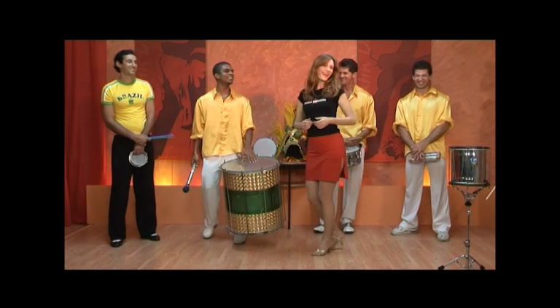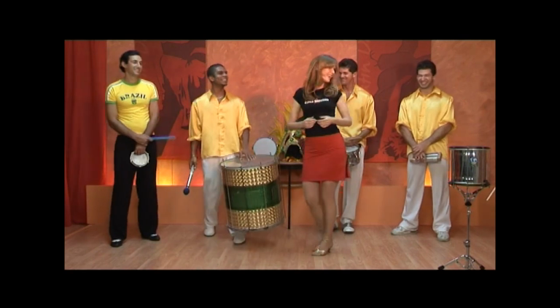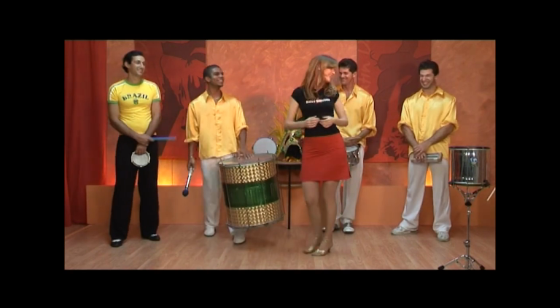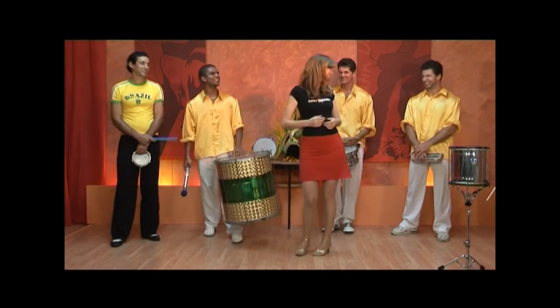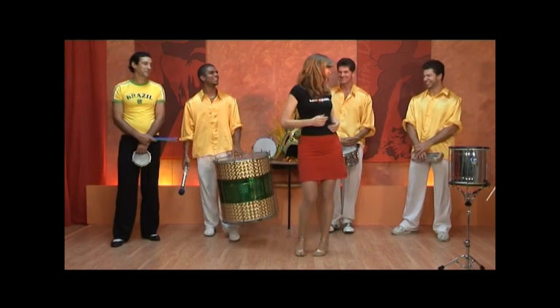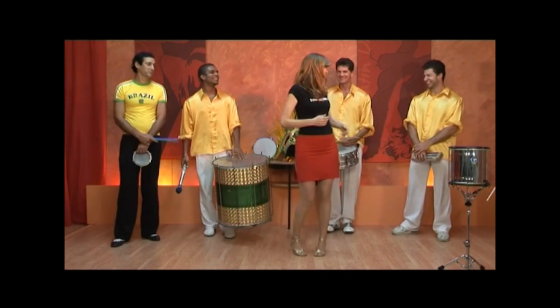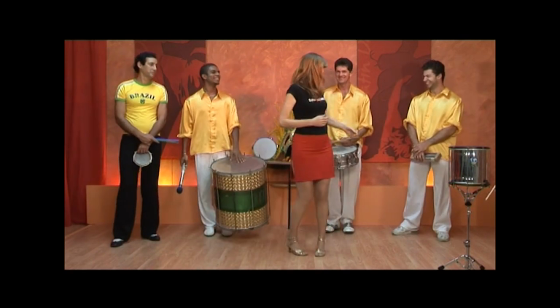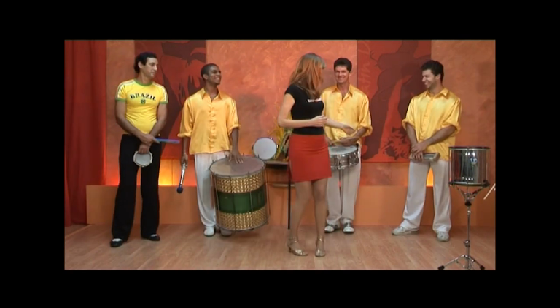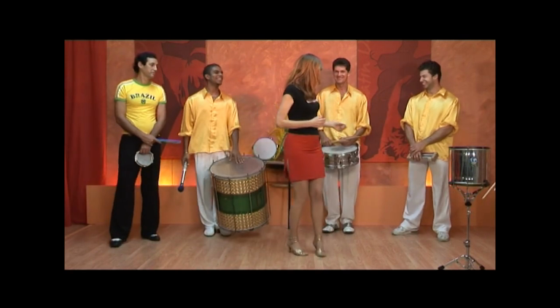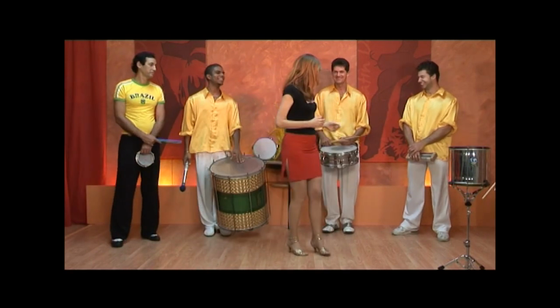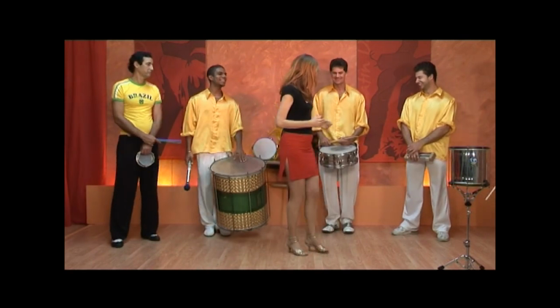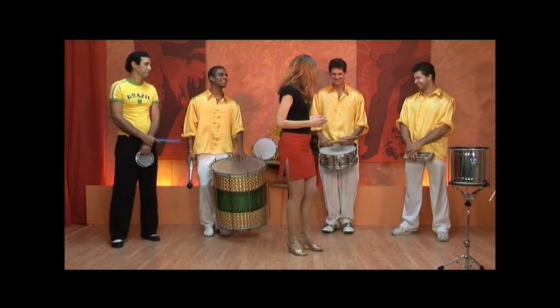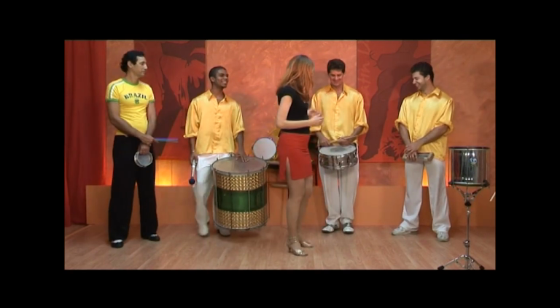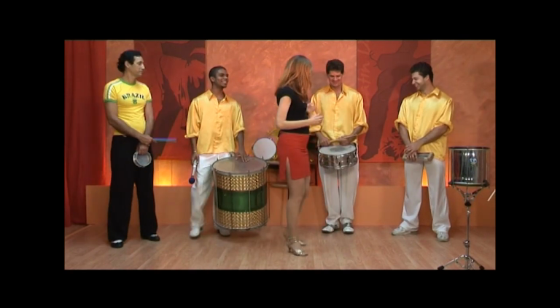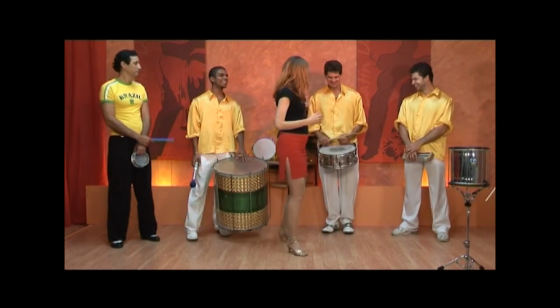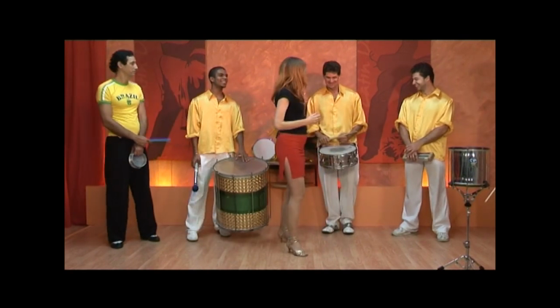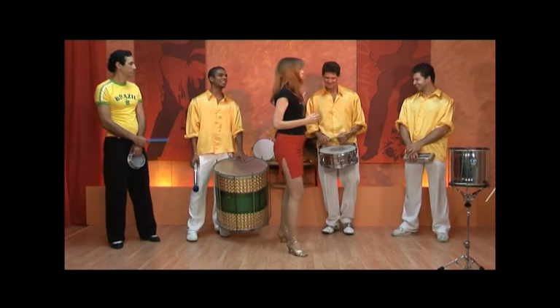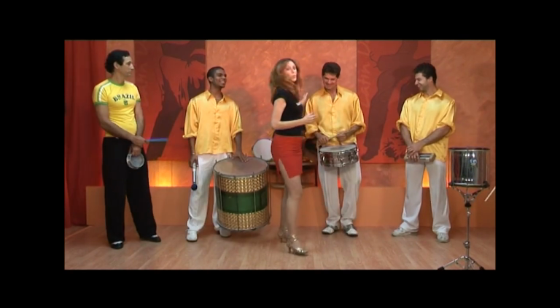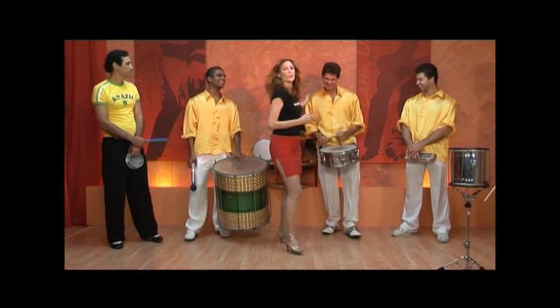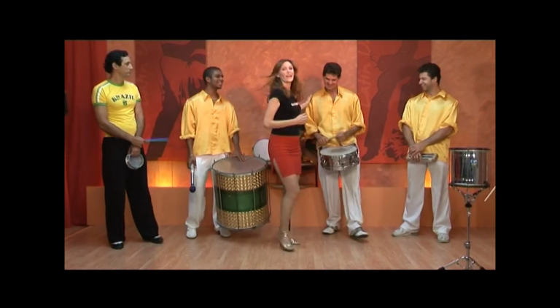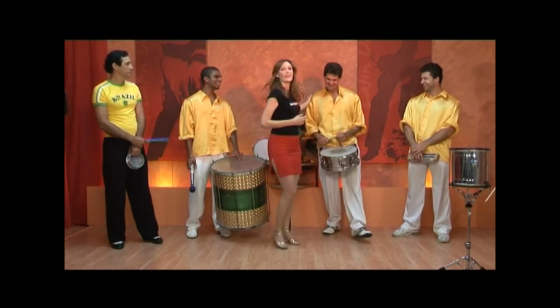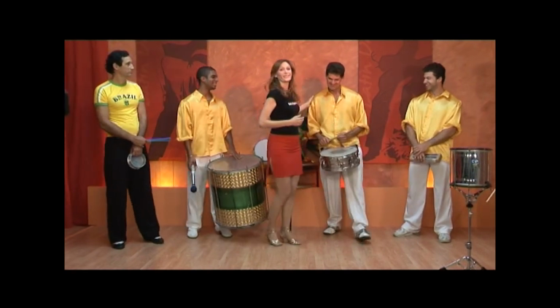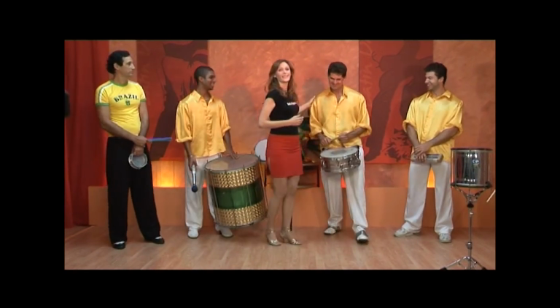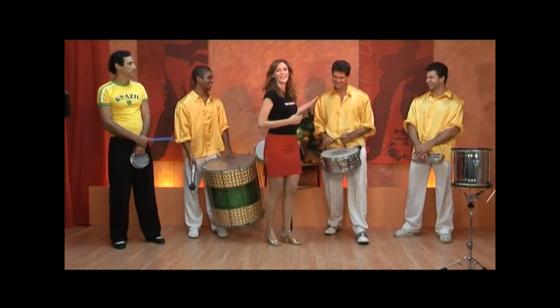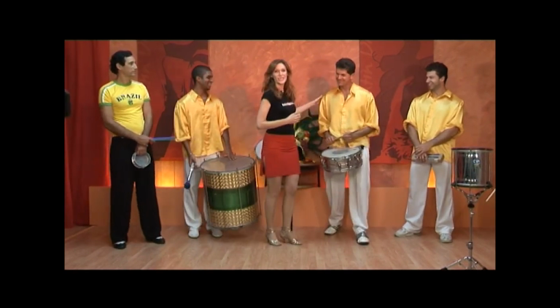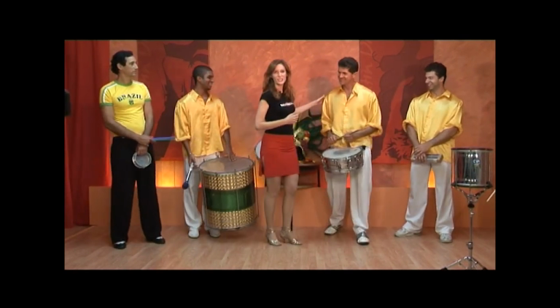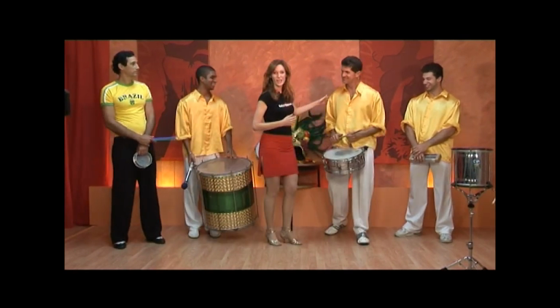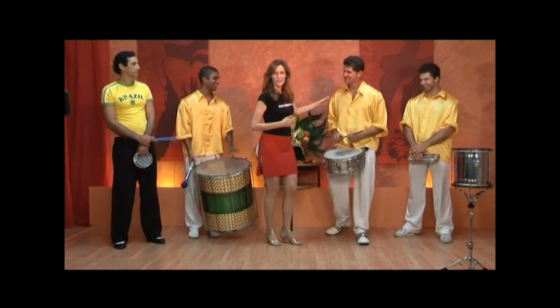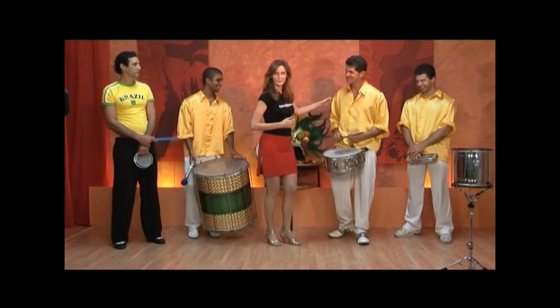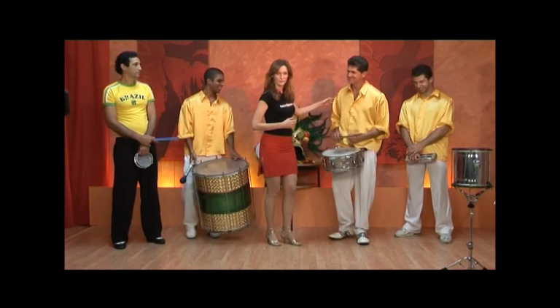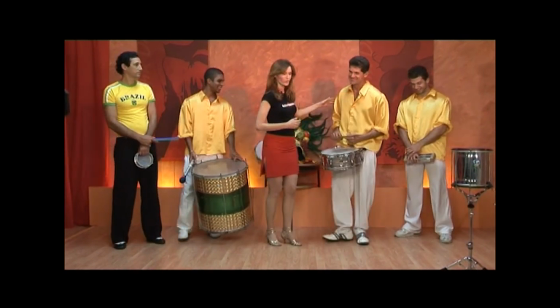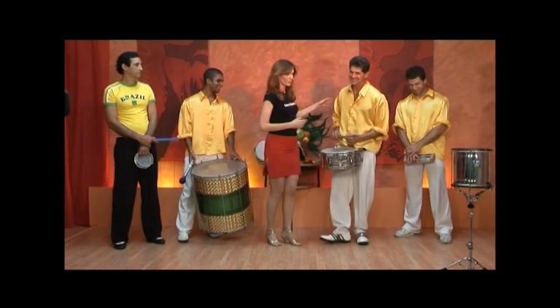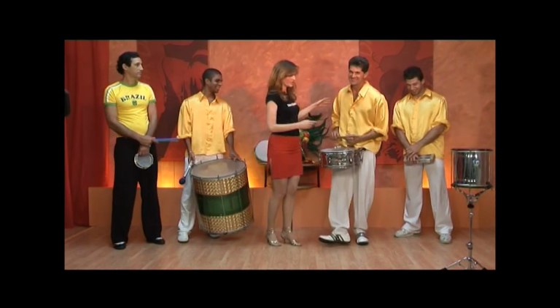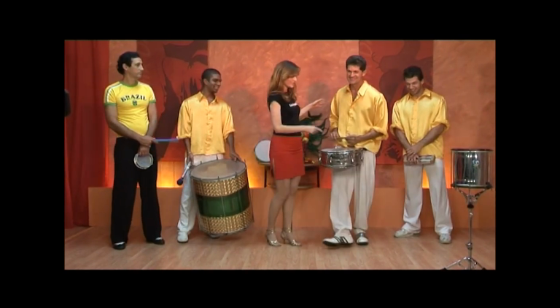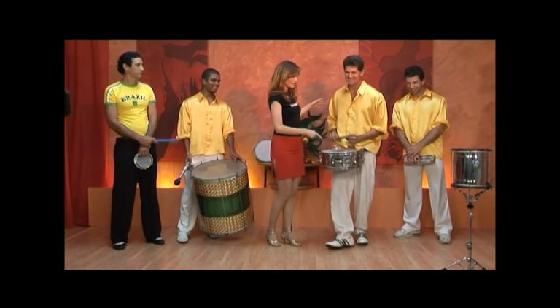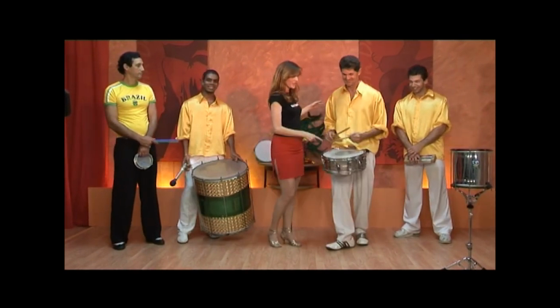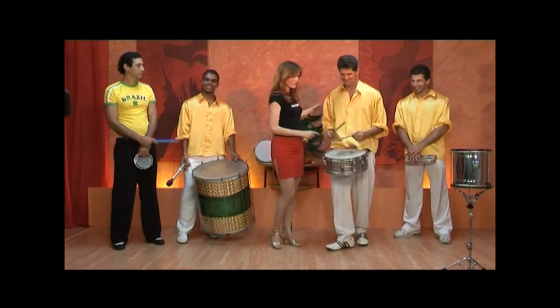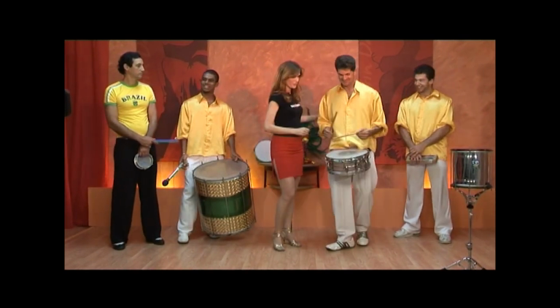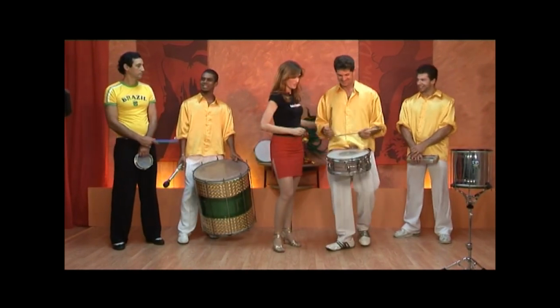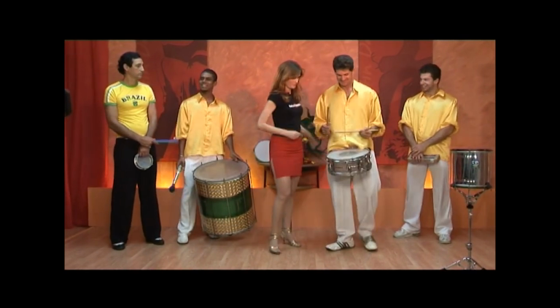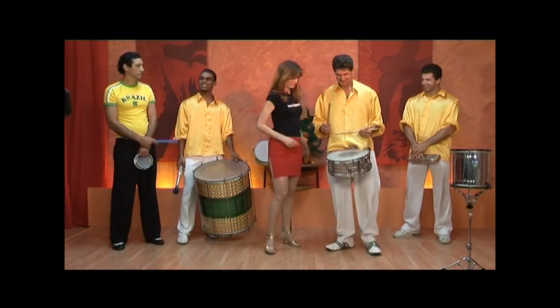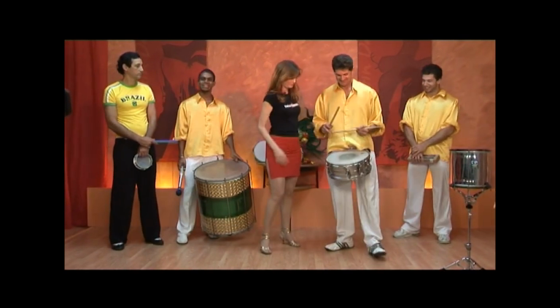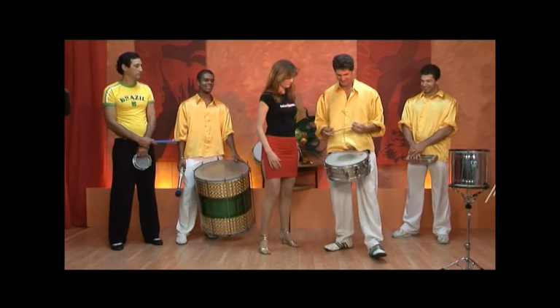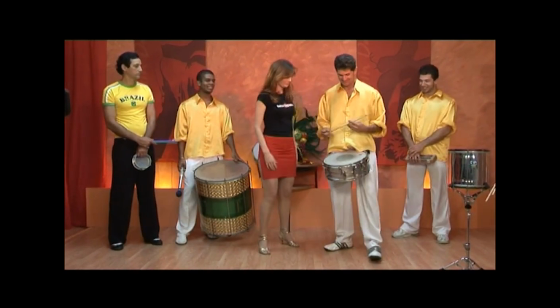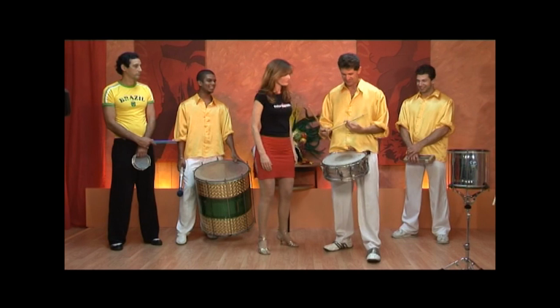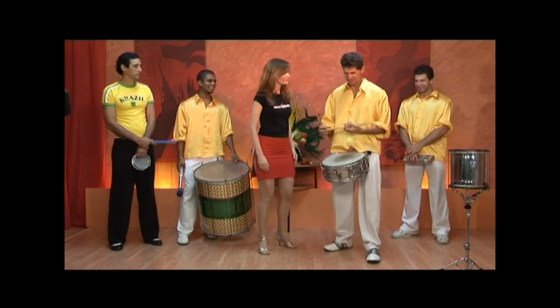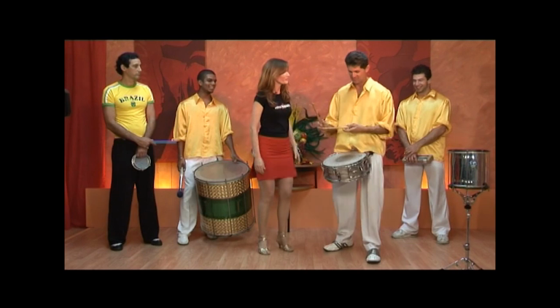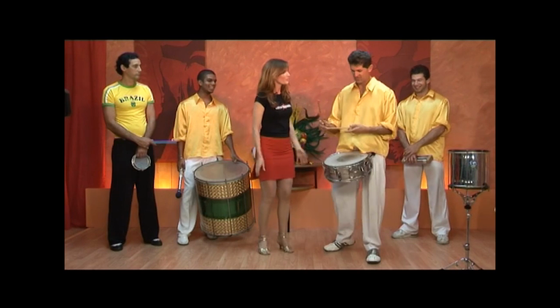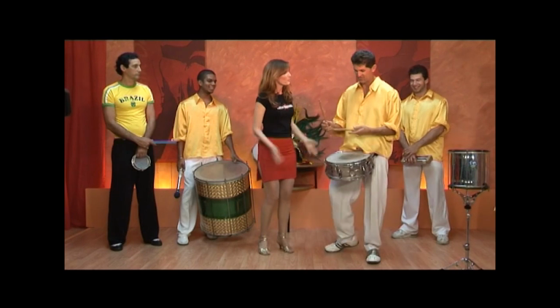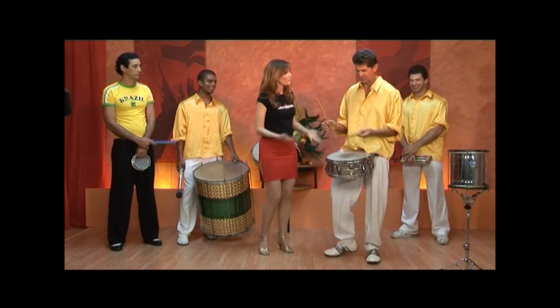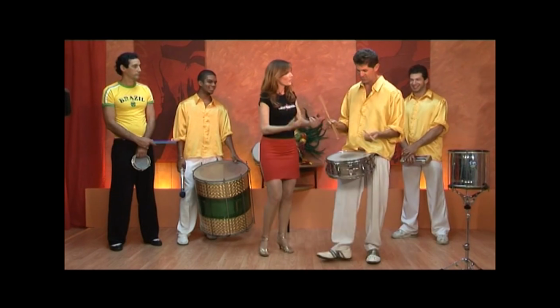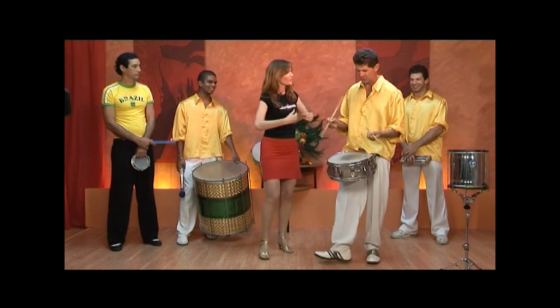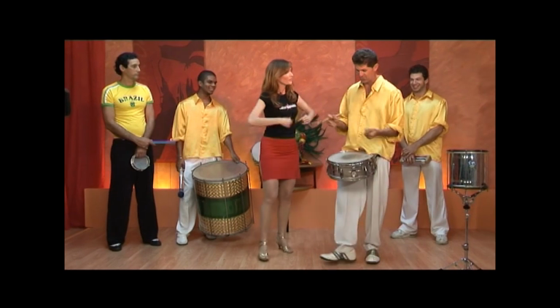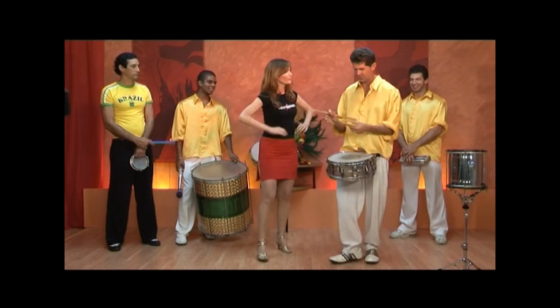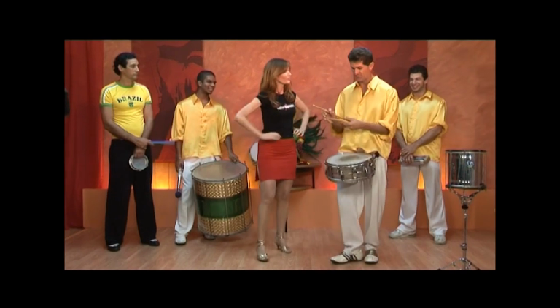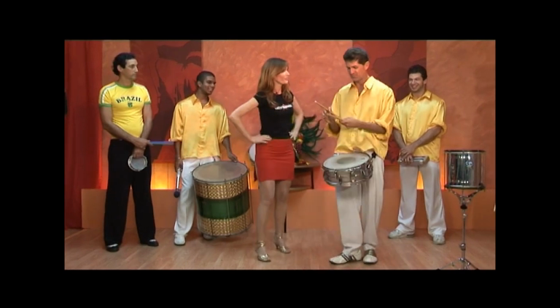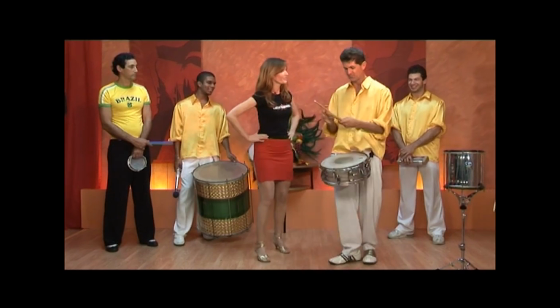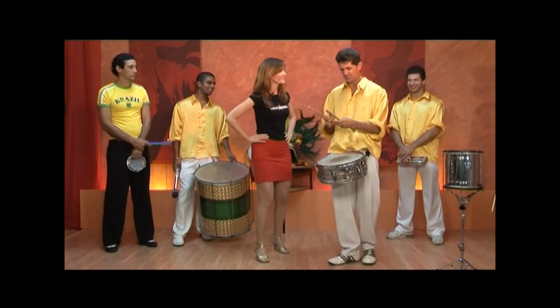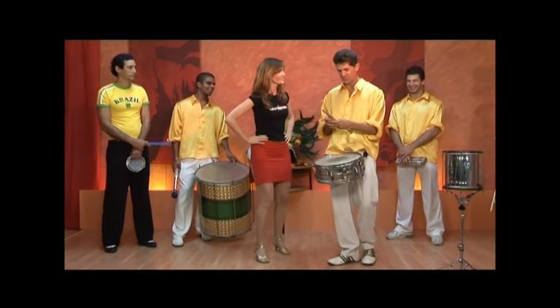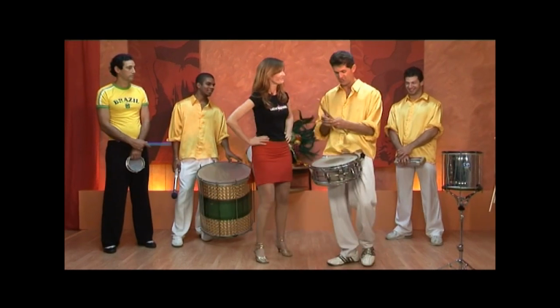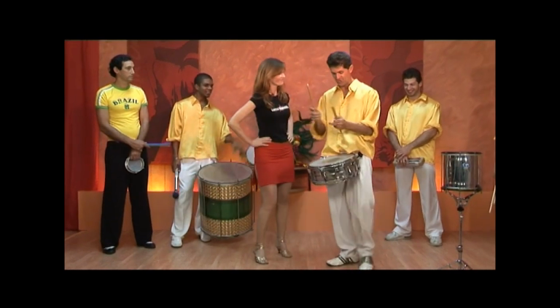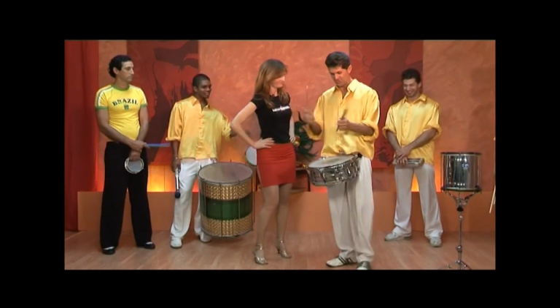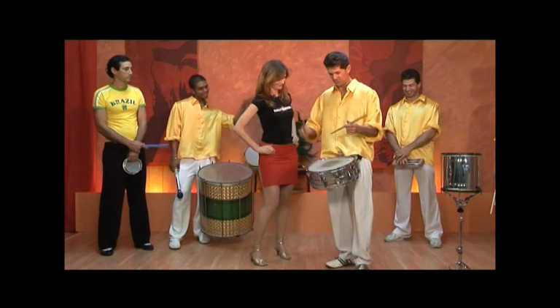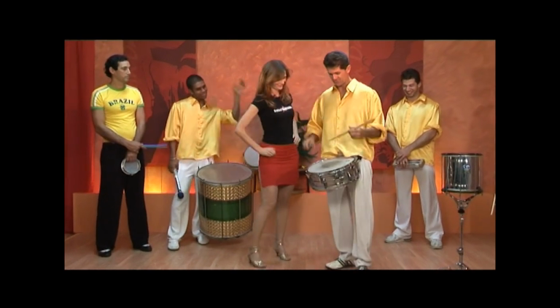And over here we have the Caixa, or the snare drum. Play a little for us. Here we go.